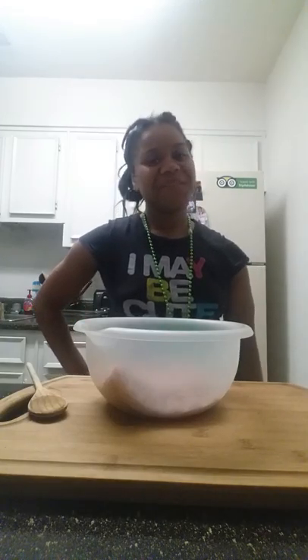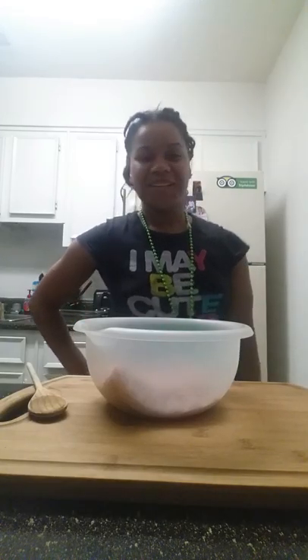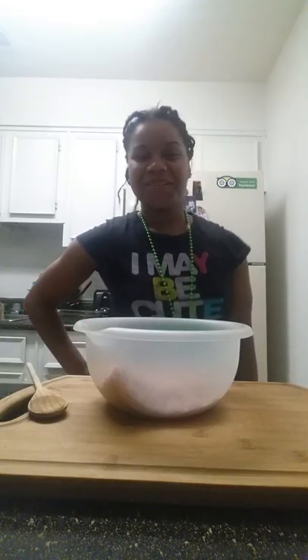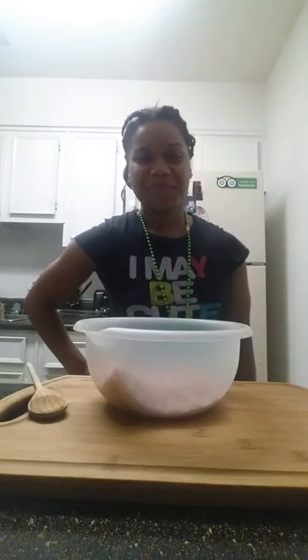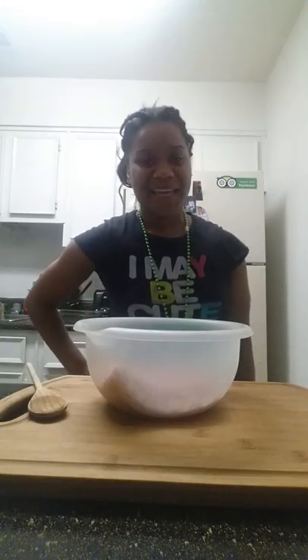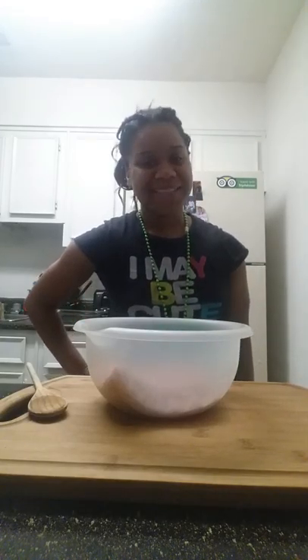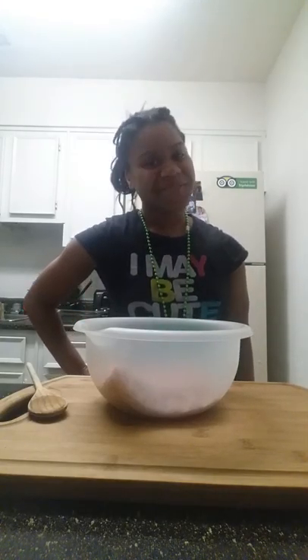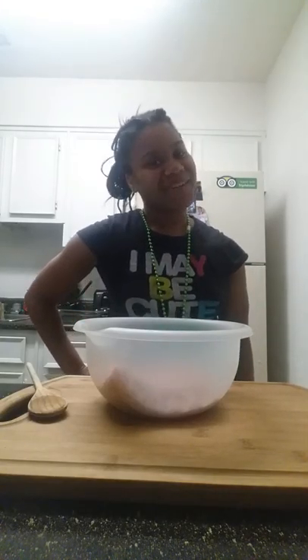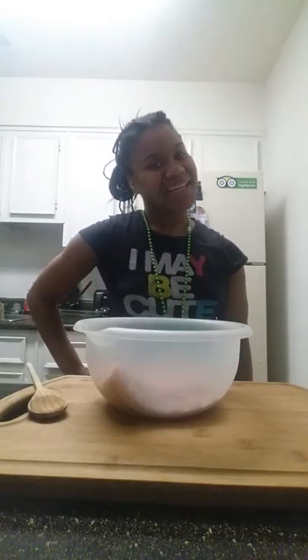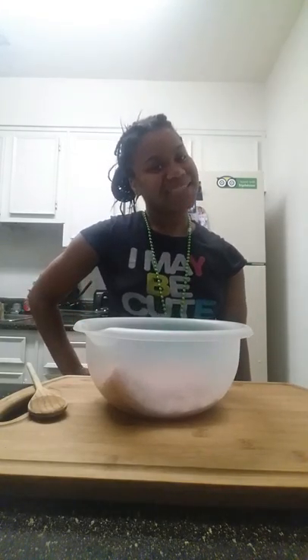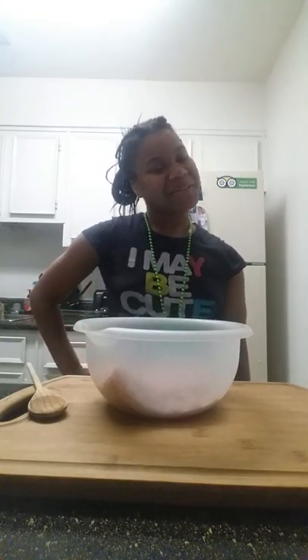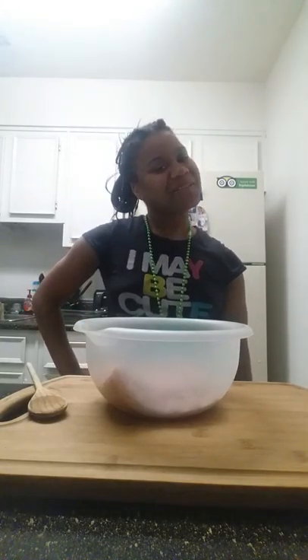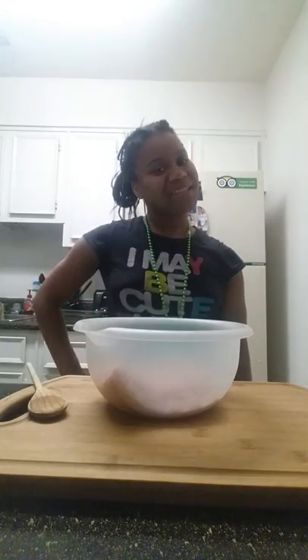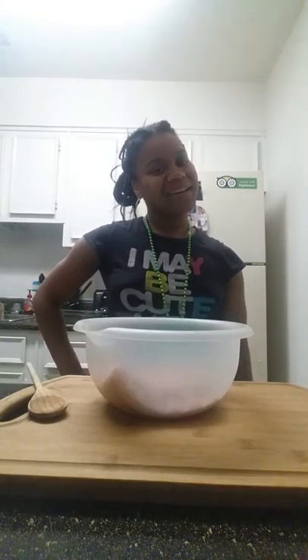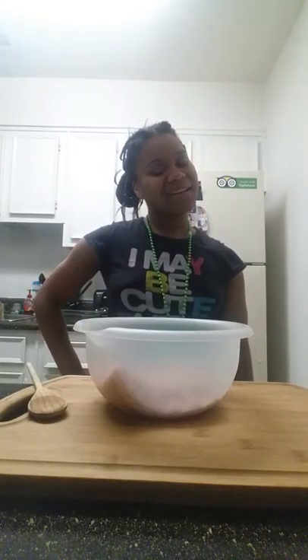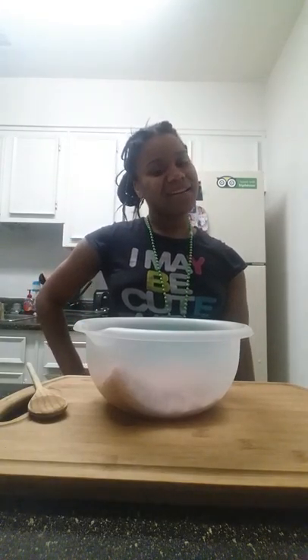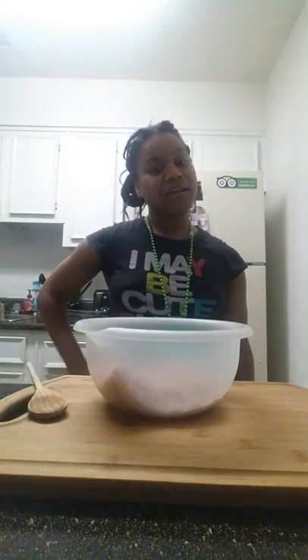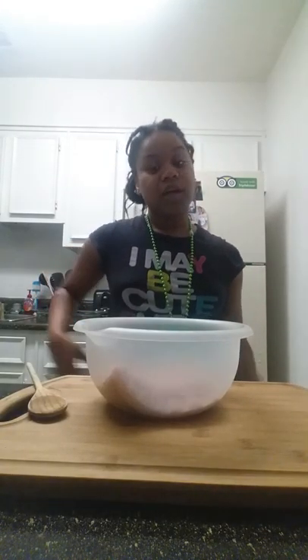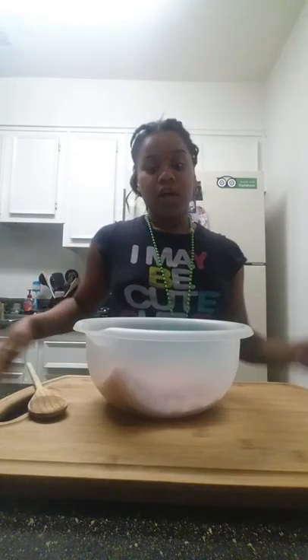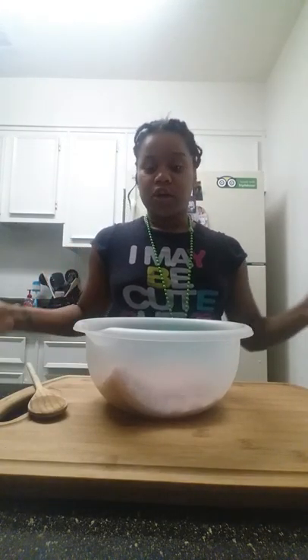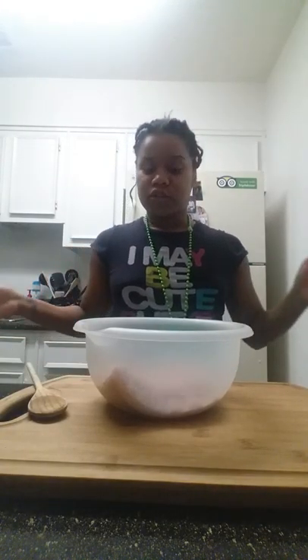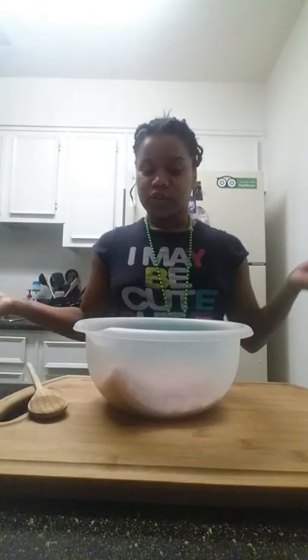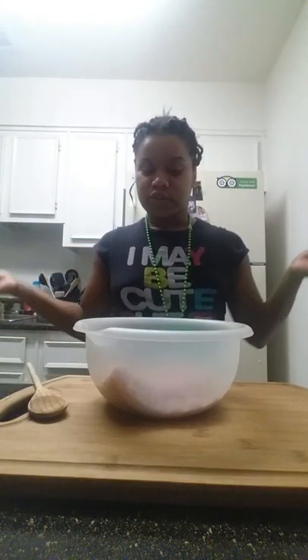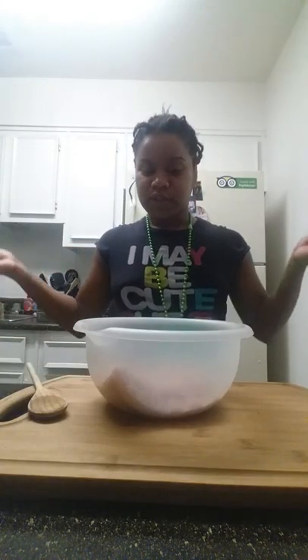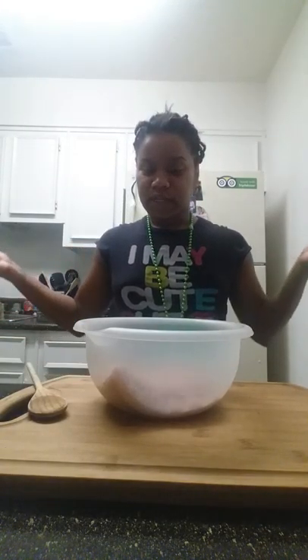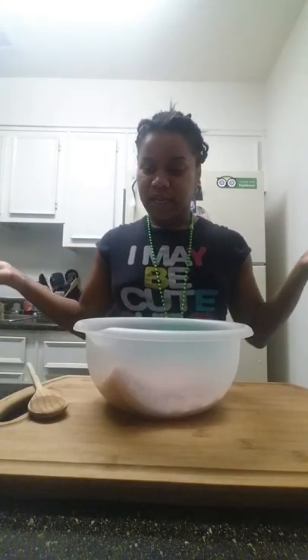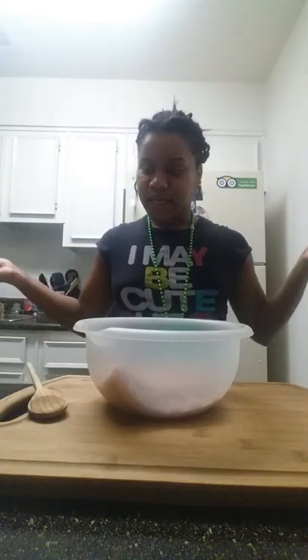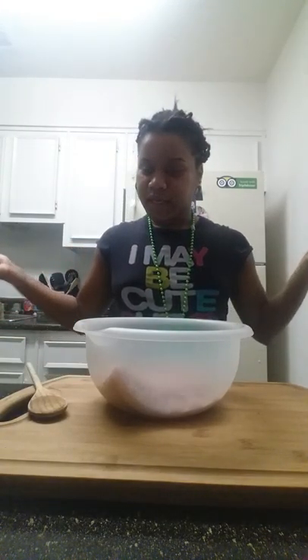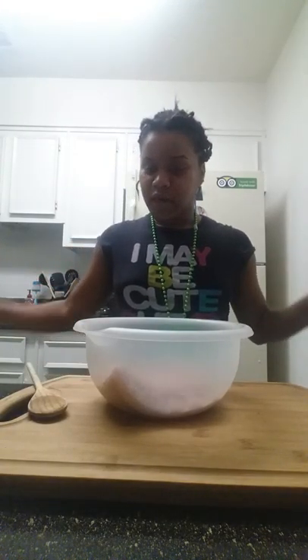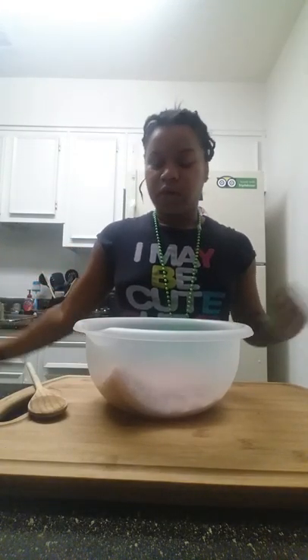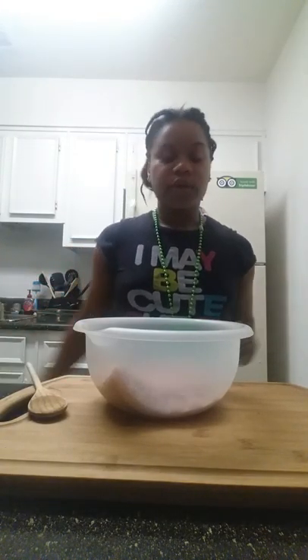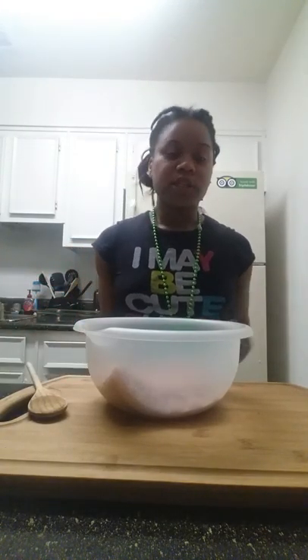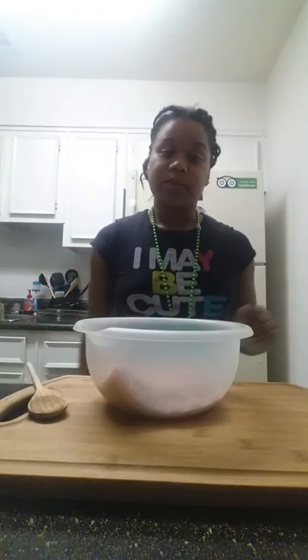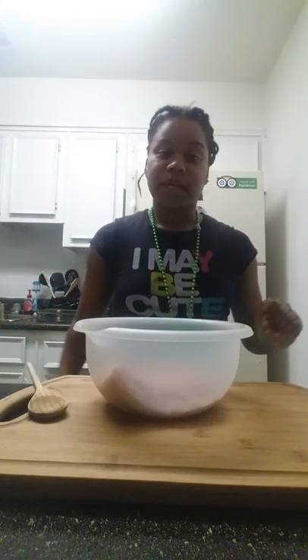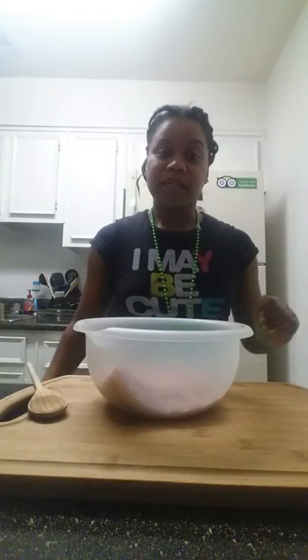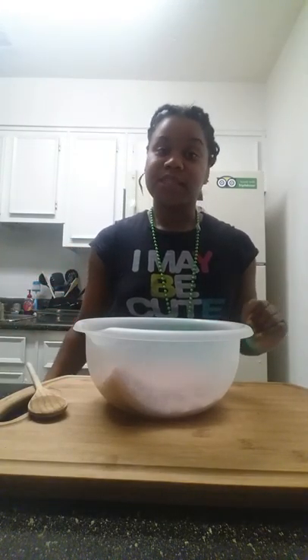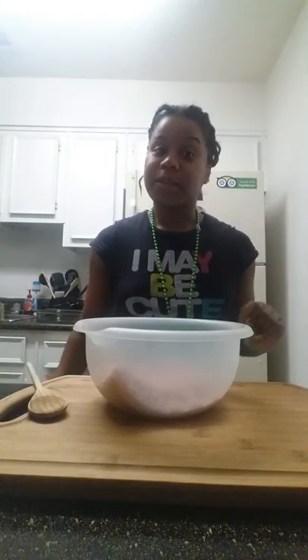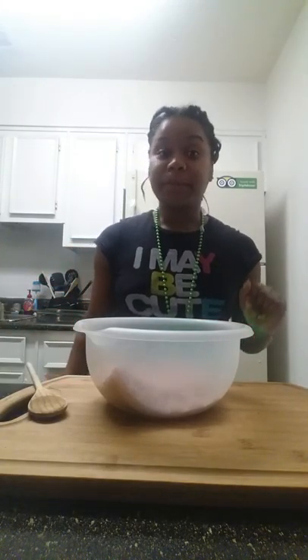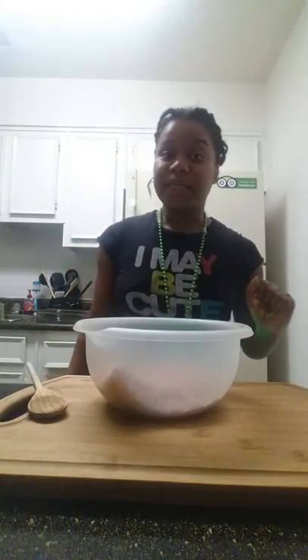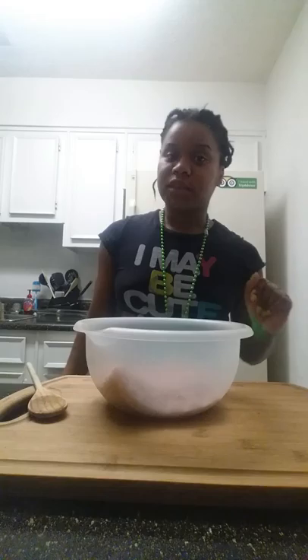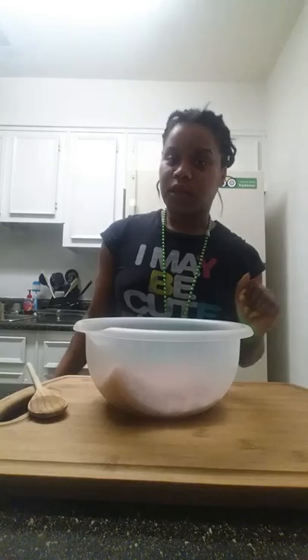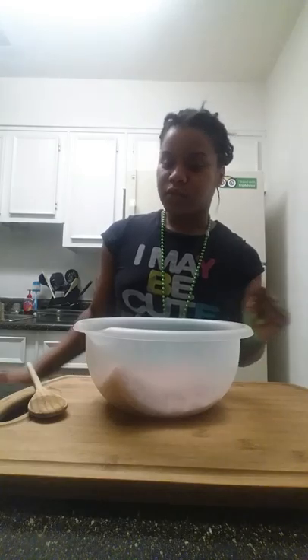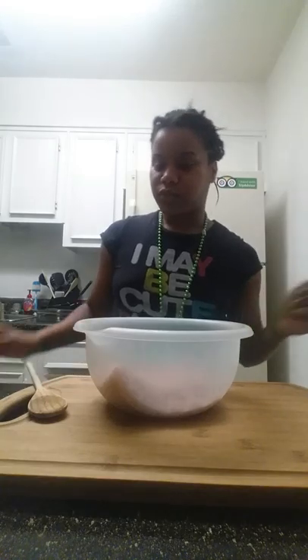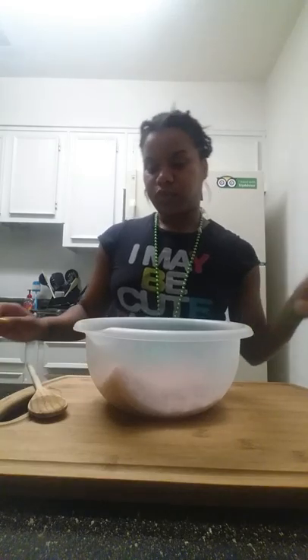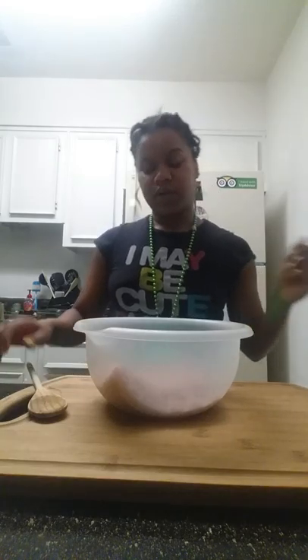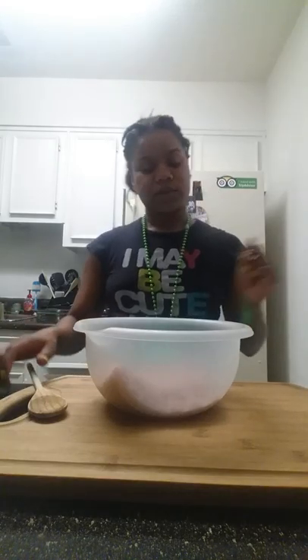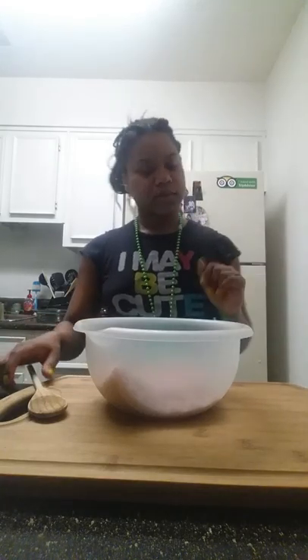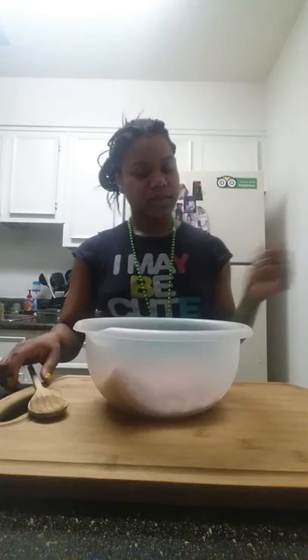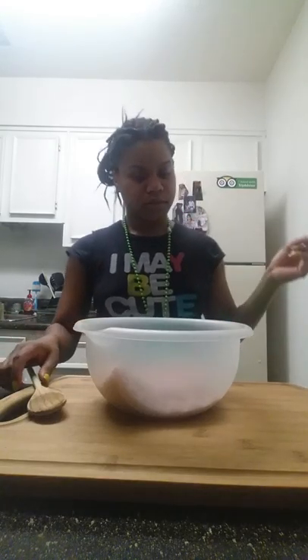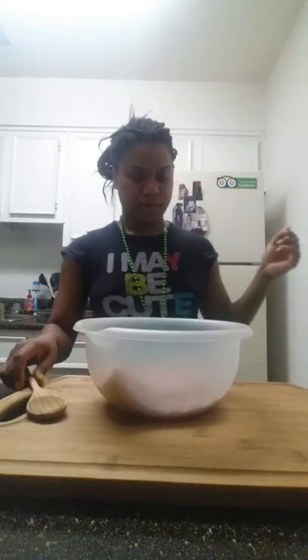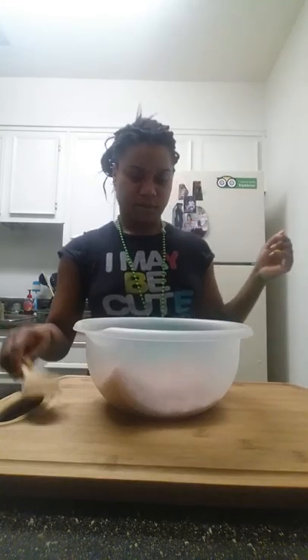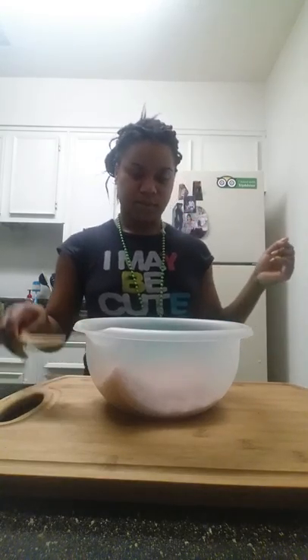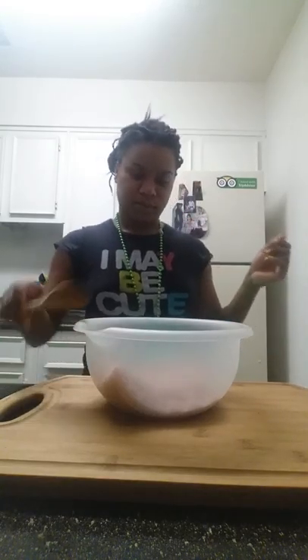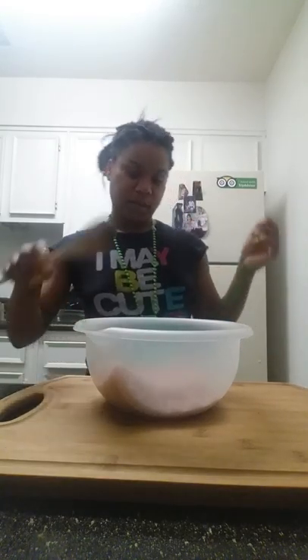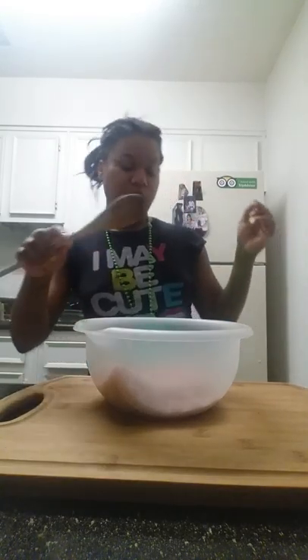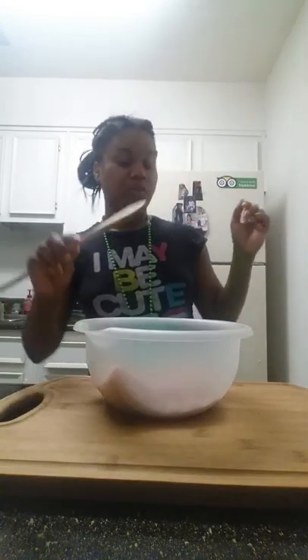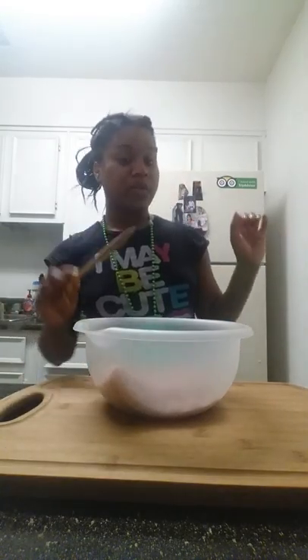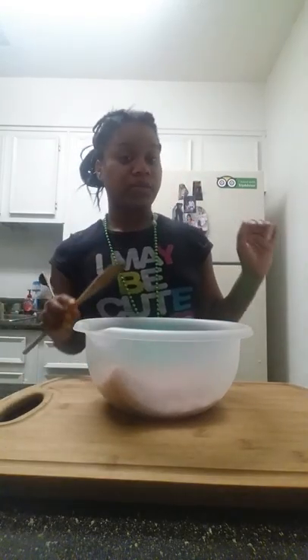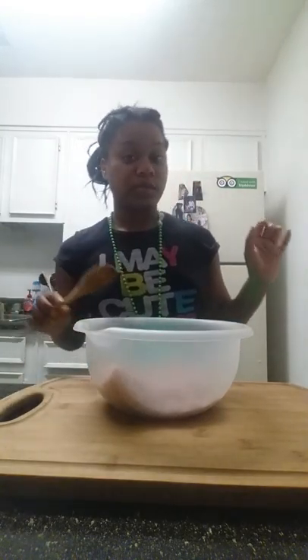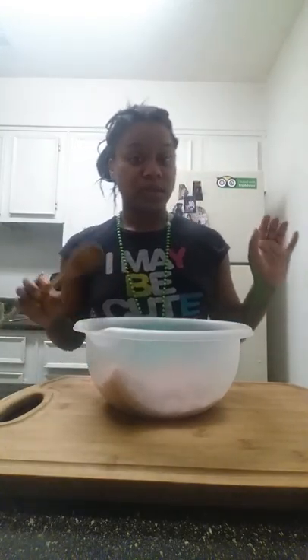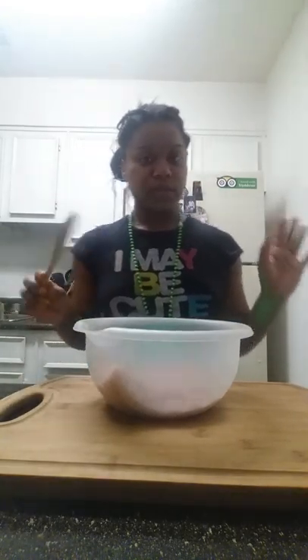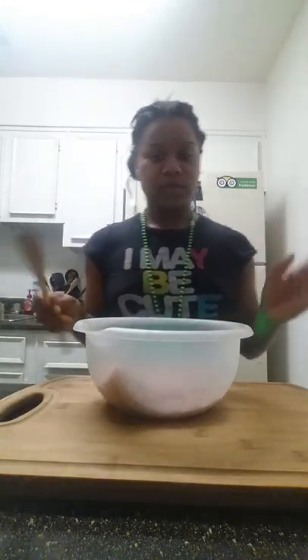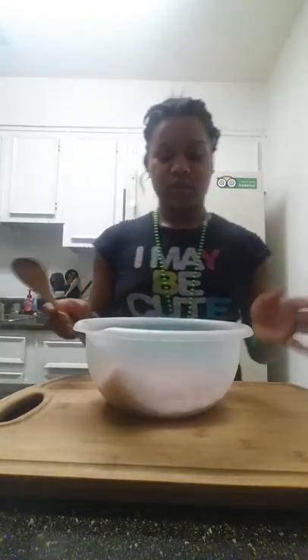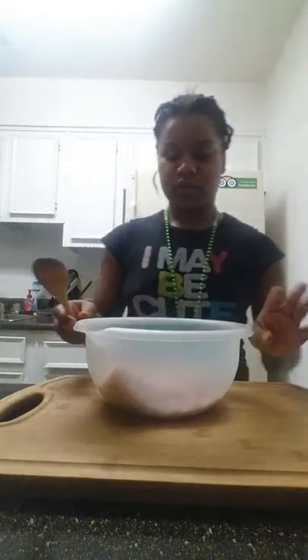Welcome back to Lying Never Never. So today we're going to make some meatloaf. This will be so good.